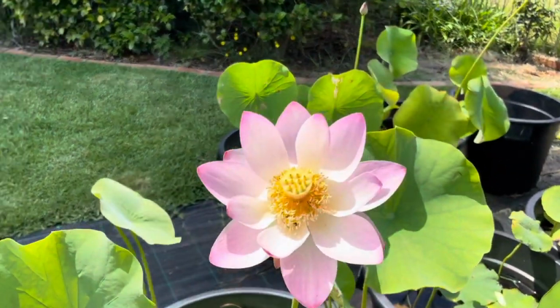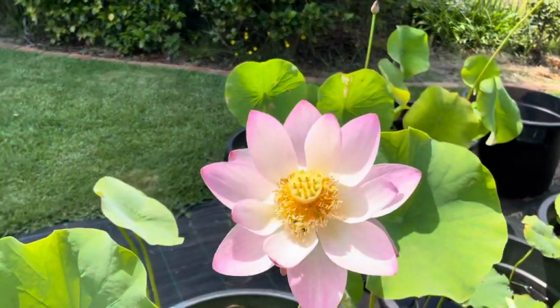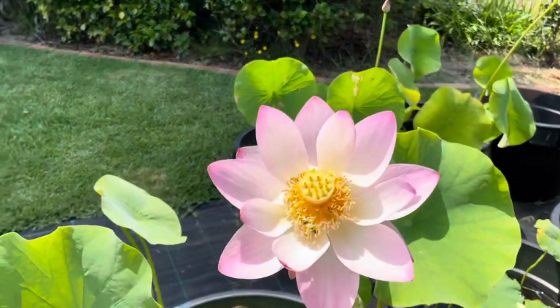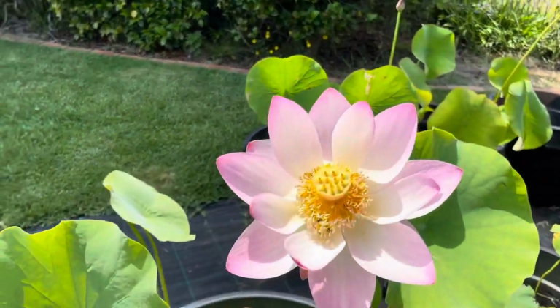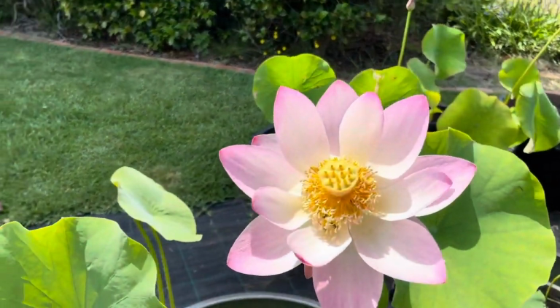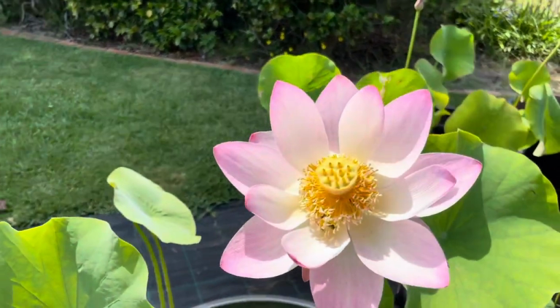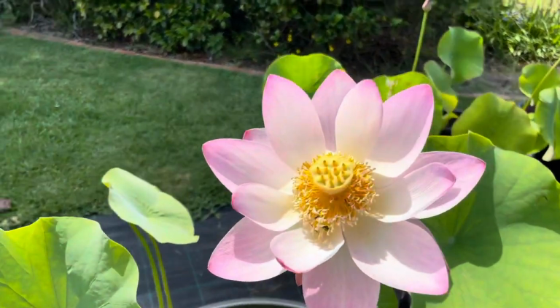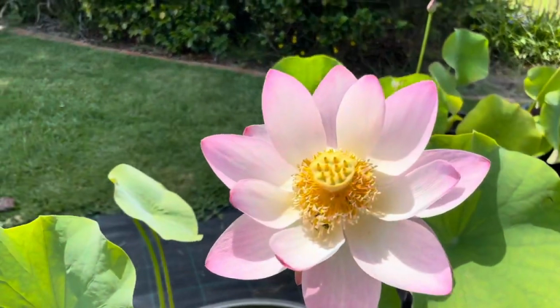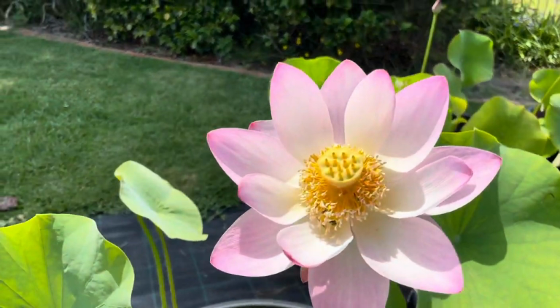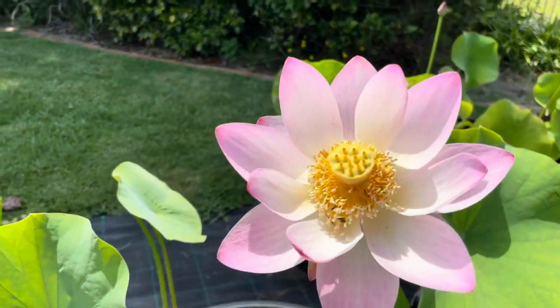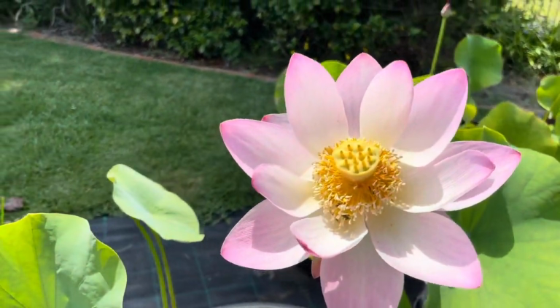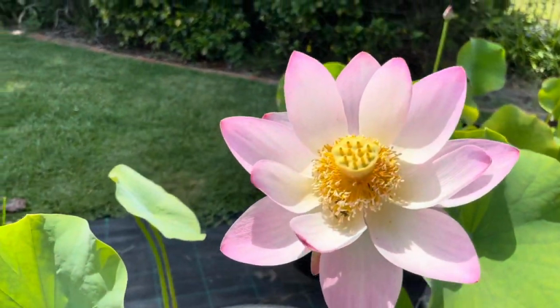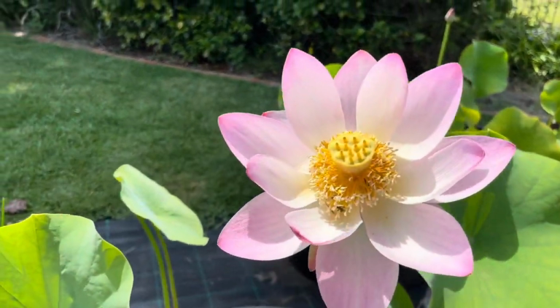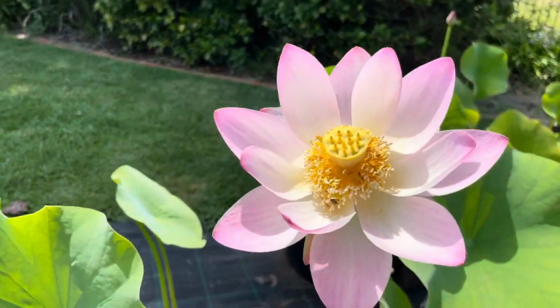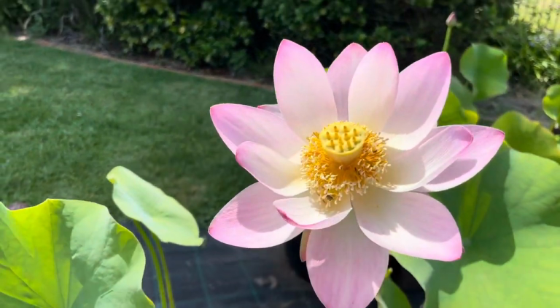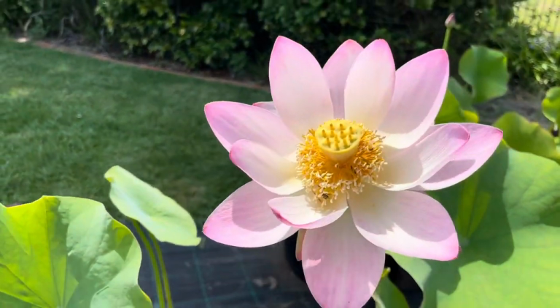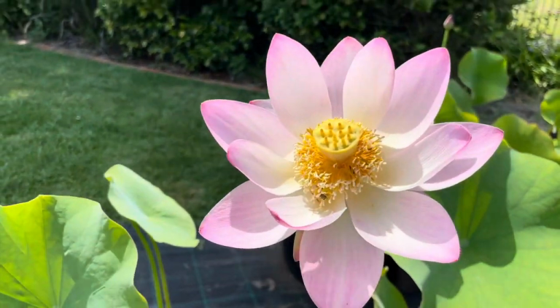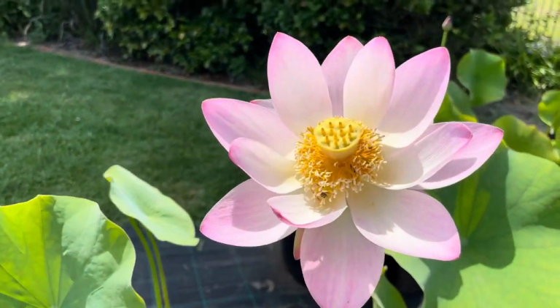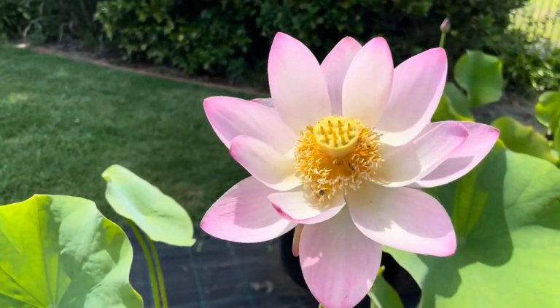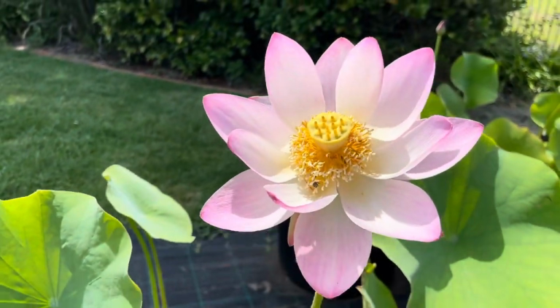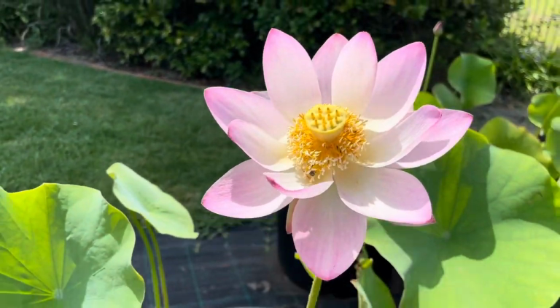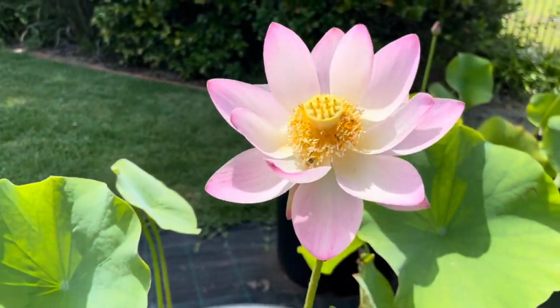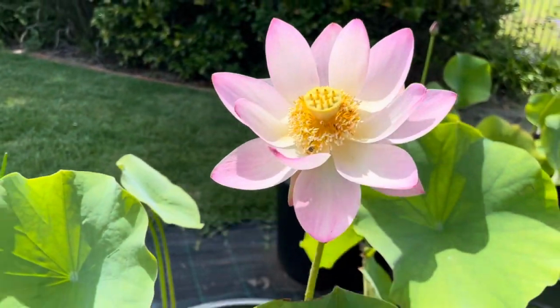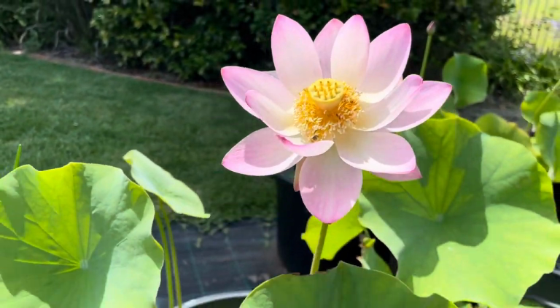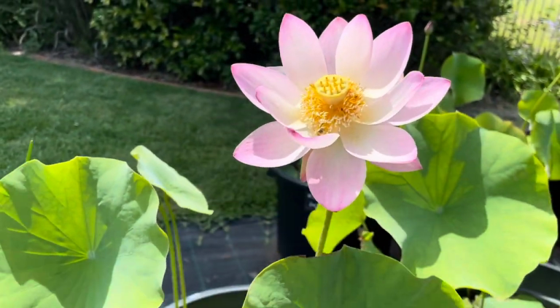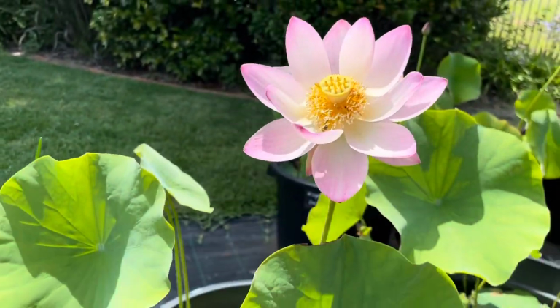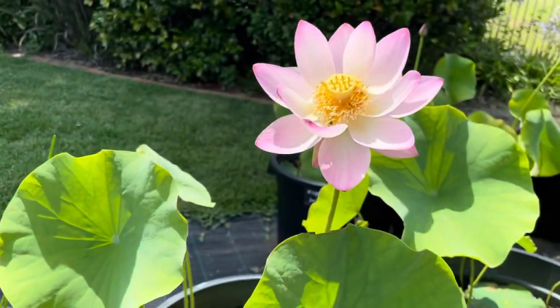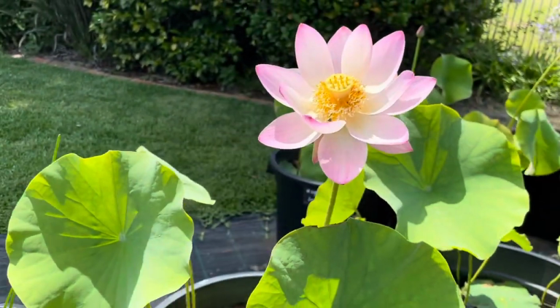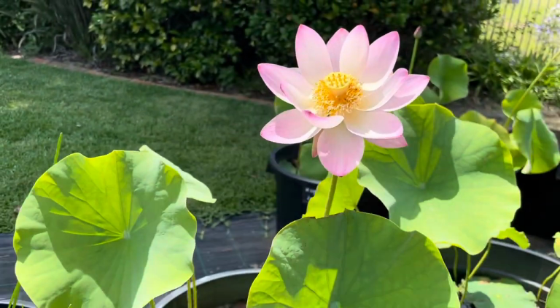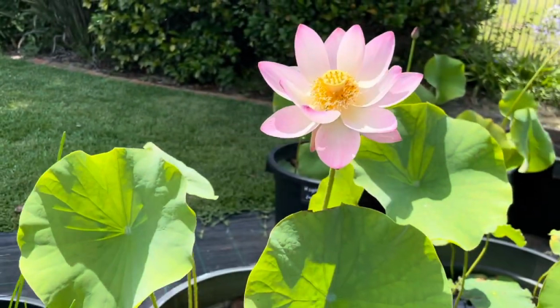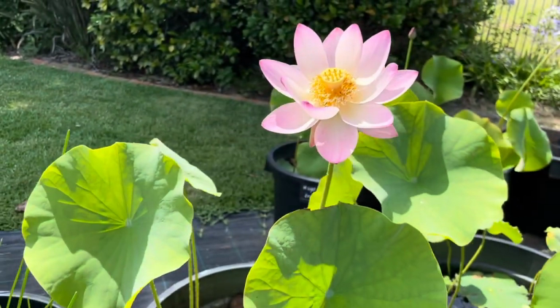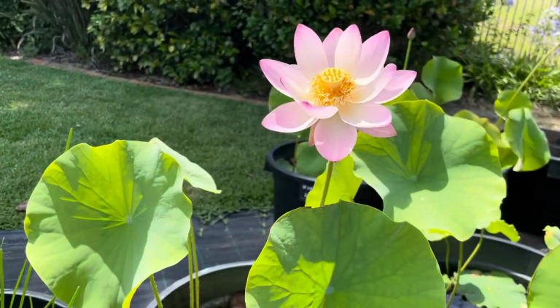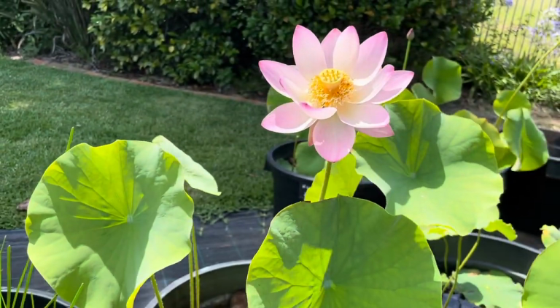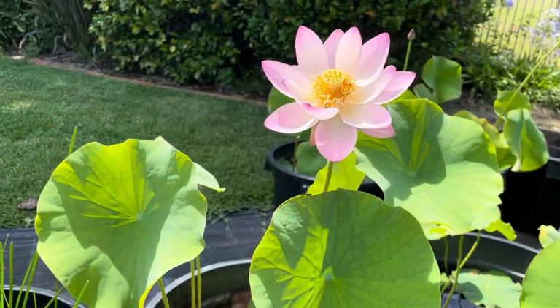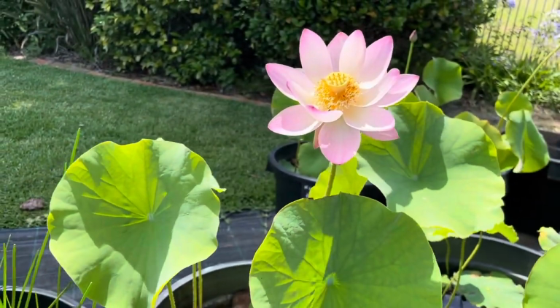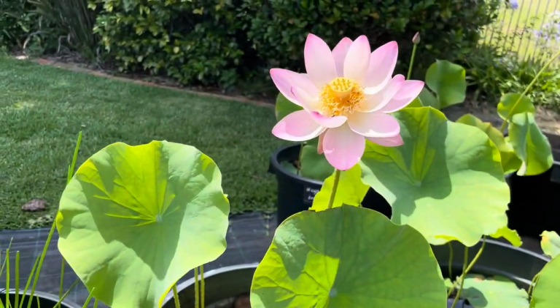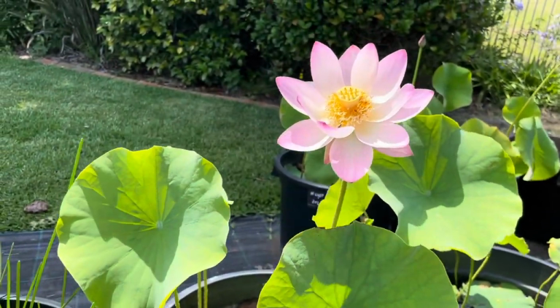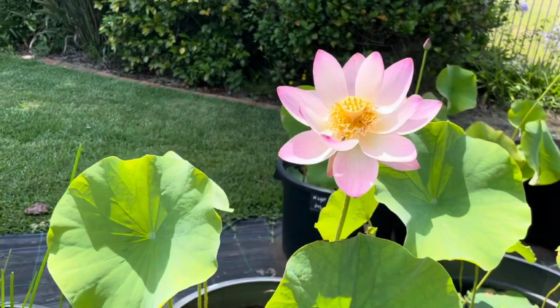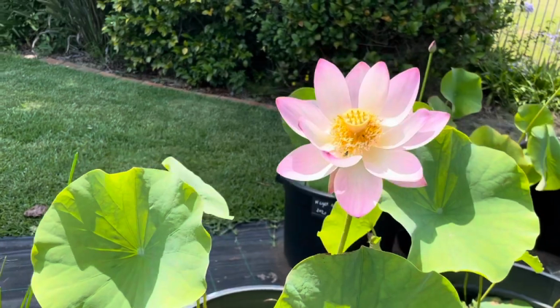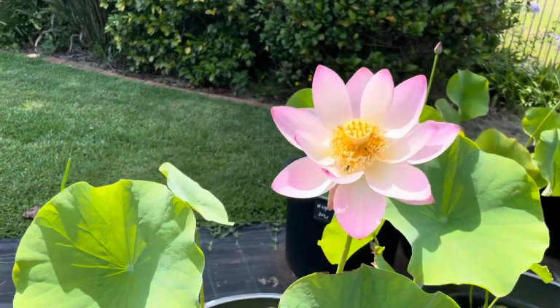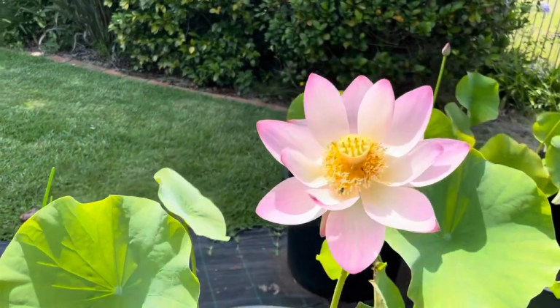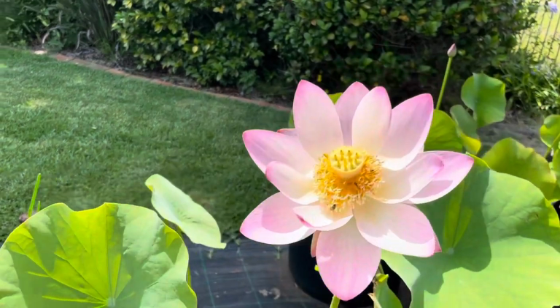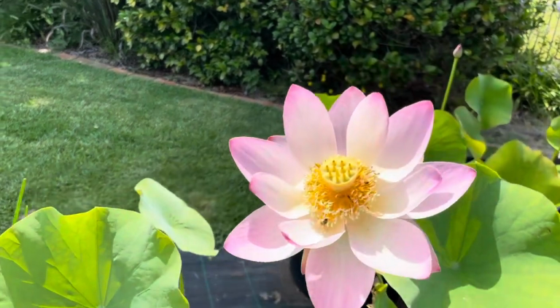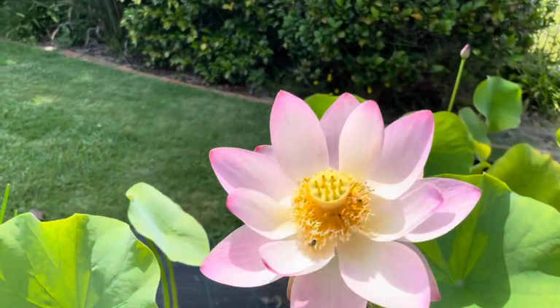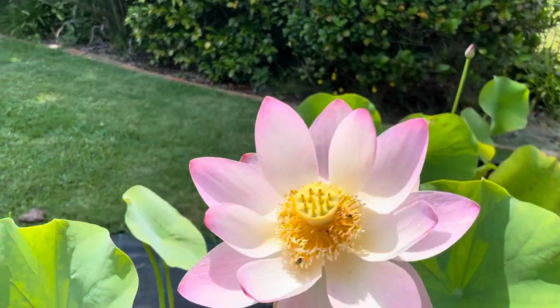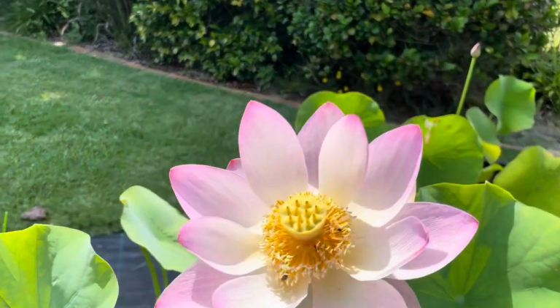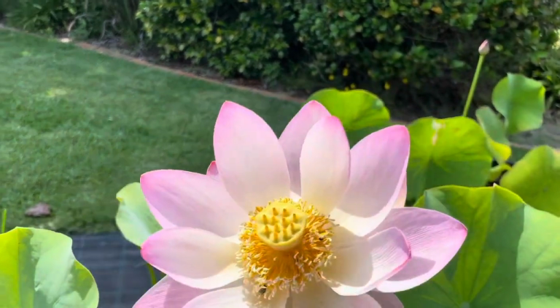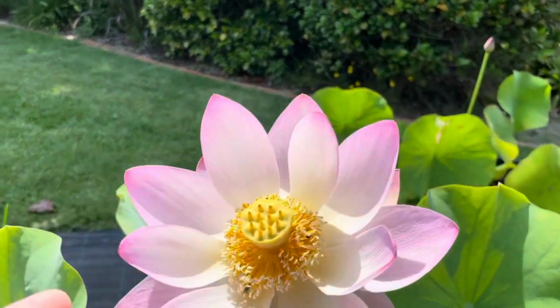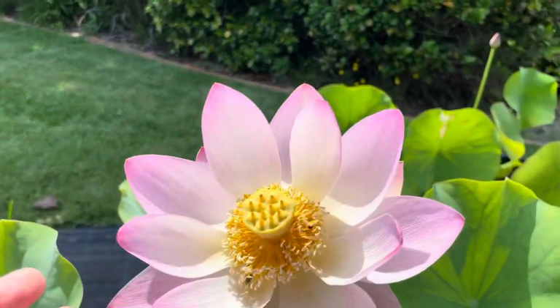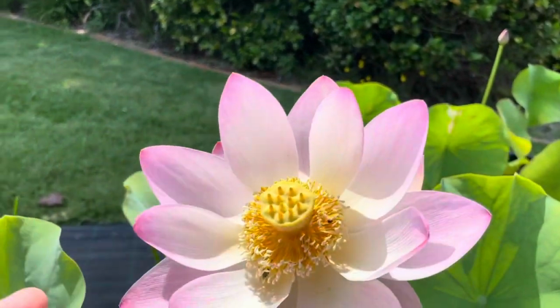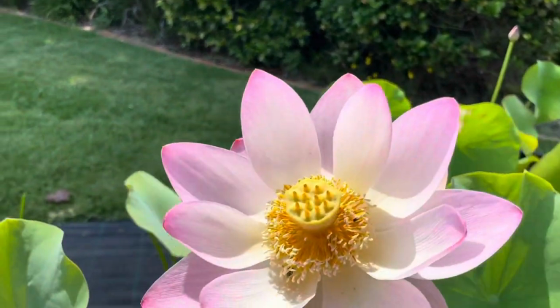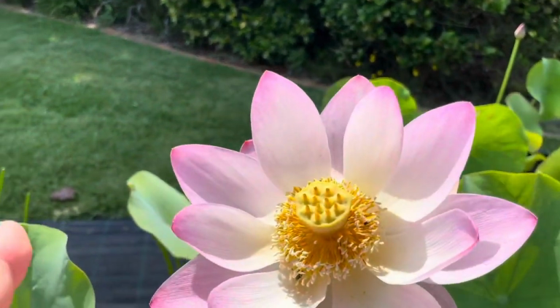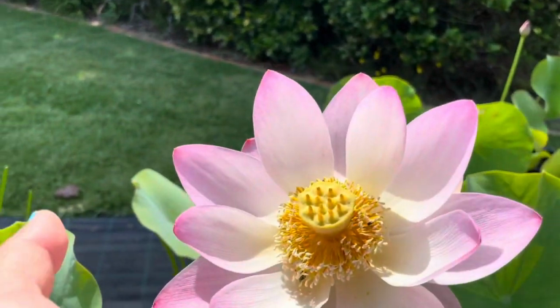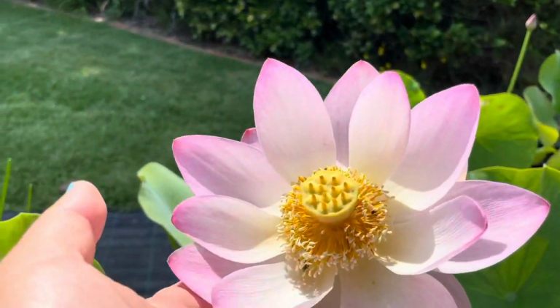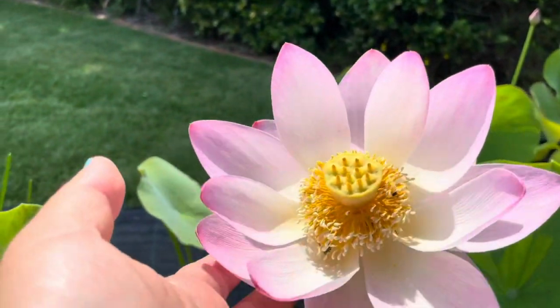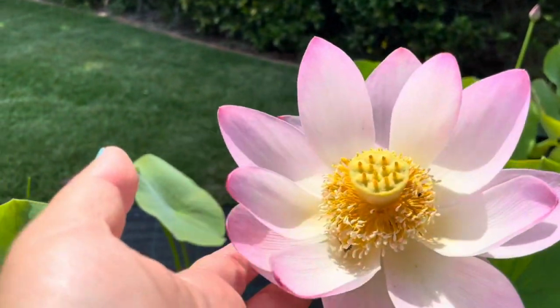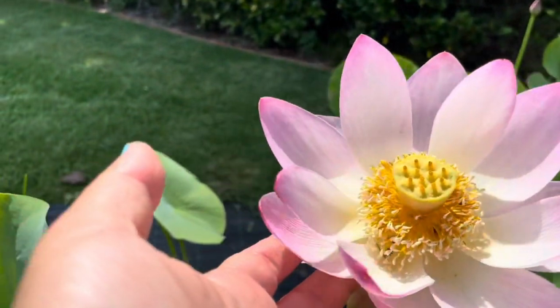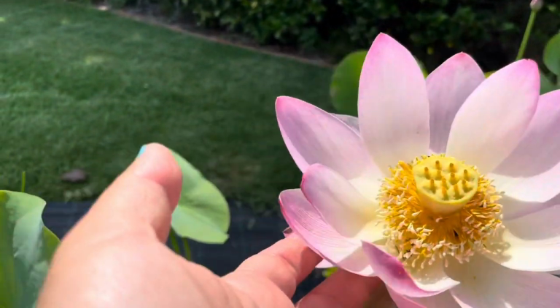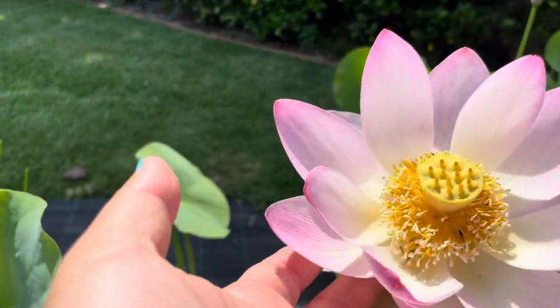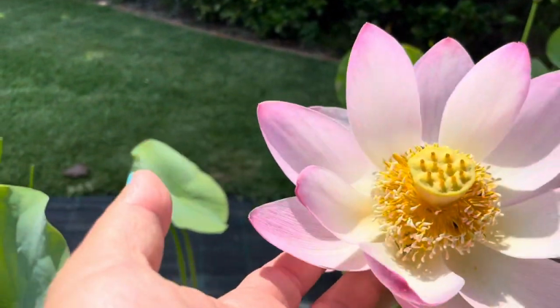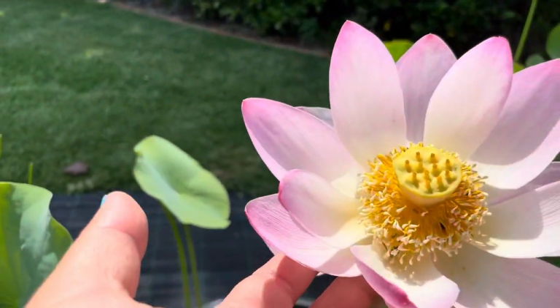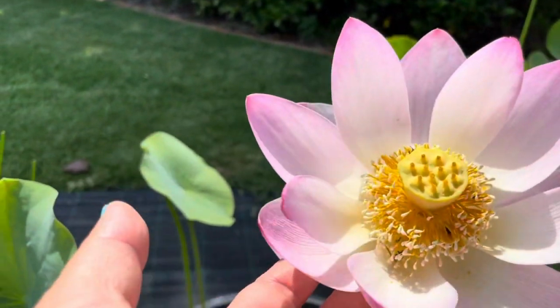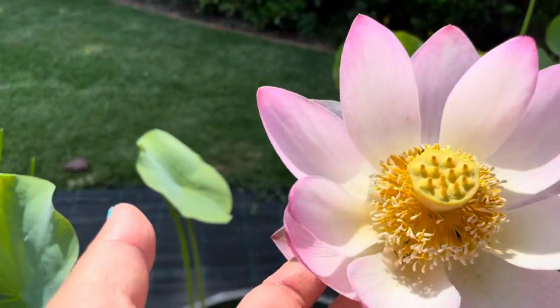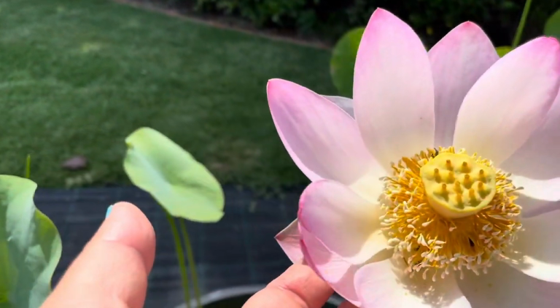Another Apple Blossom. The Apple Blossom also produces viable seeds.